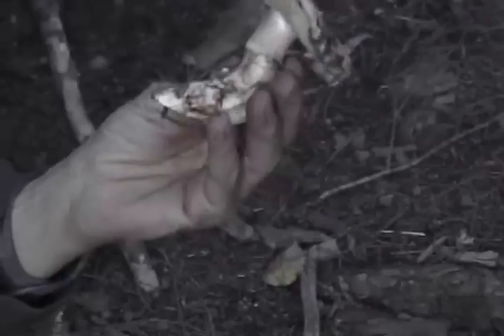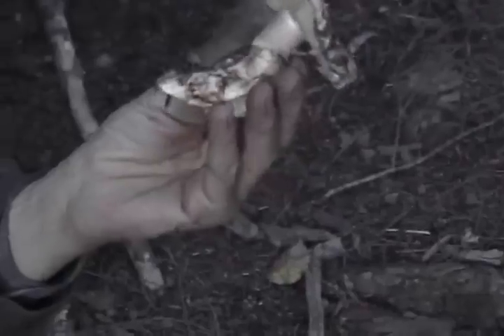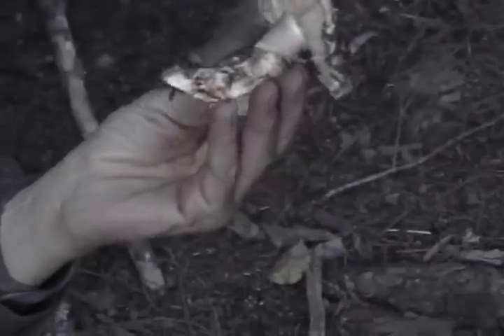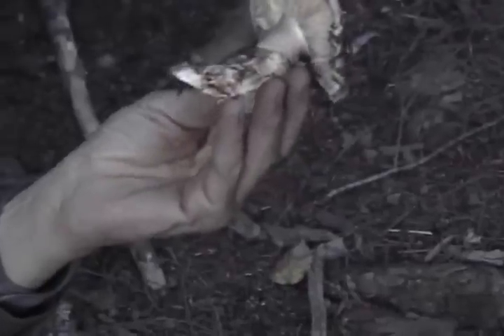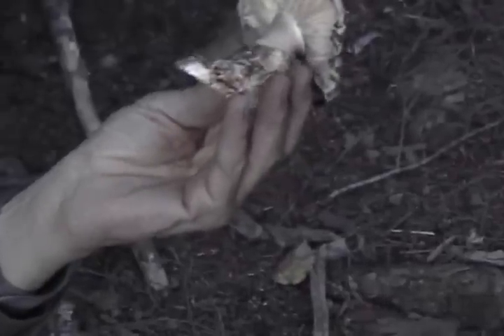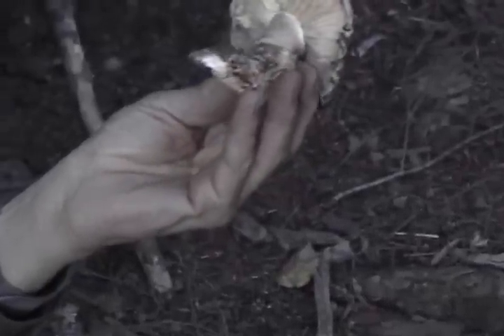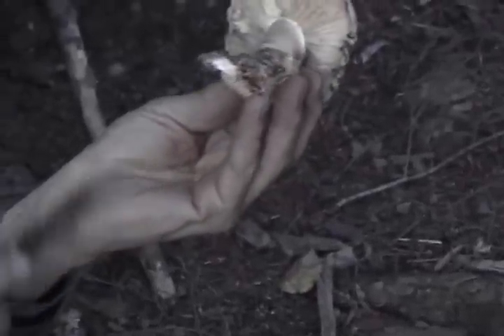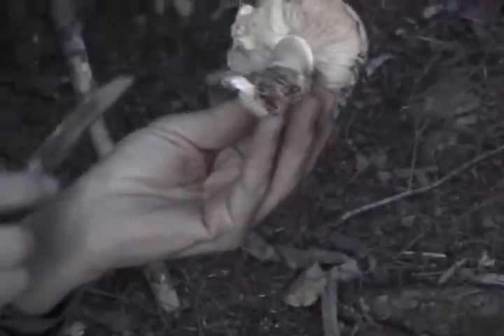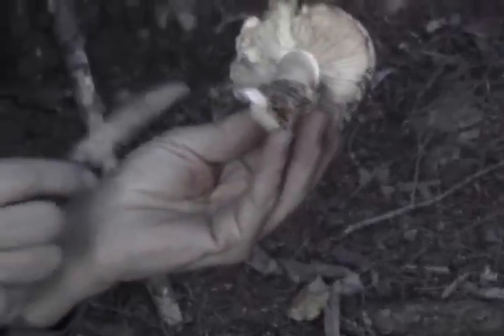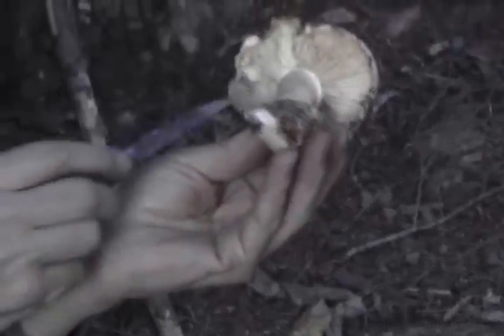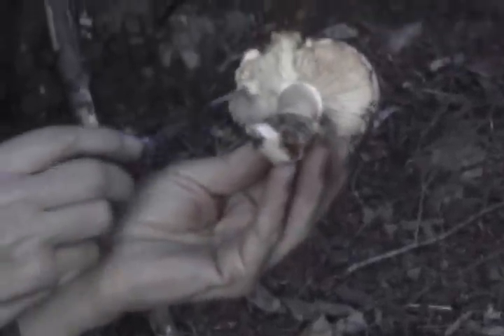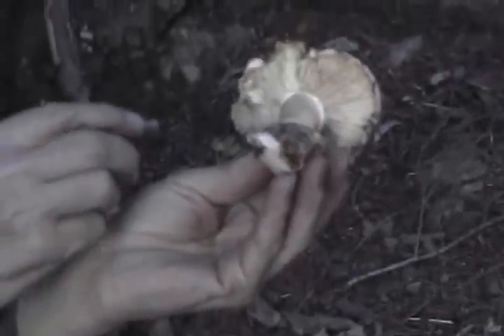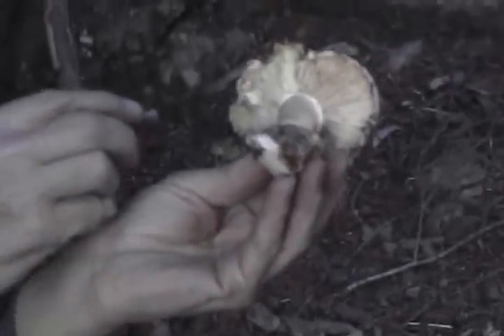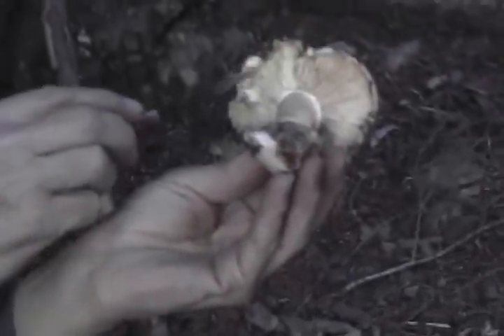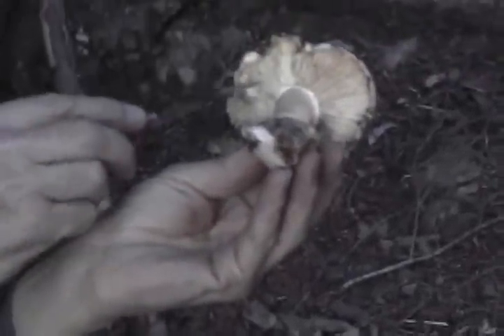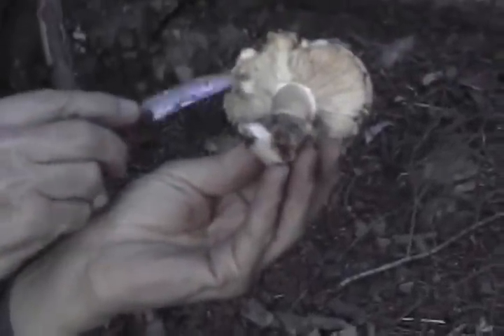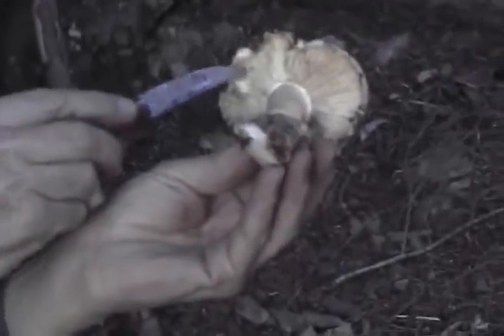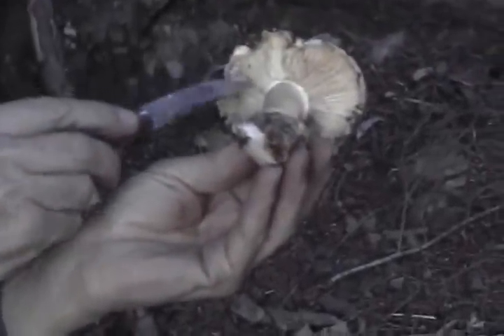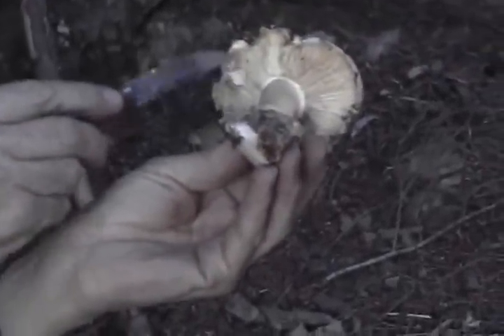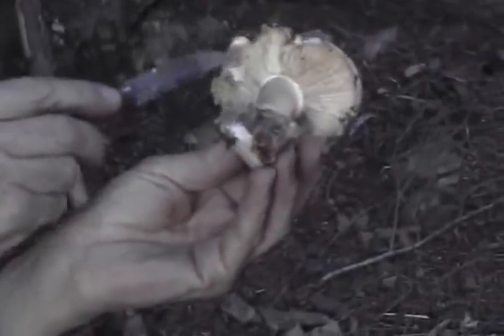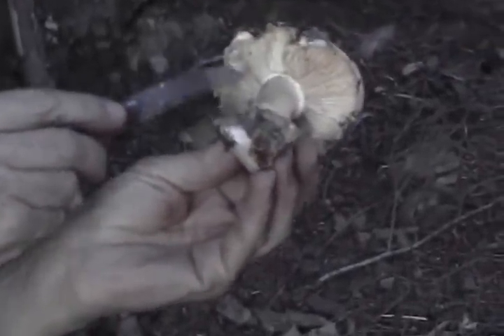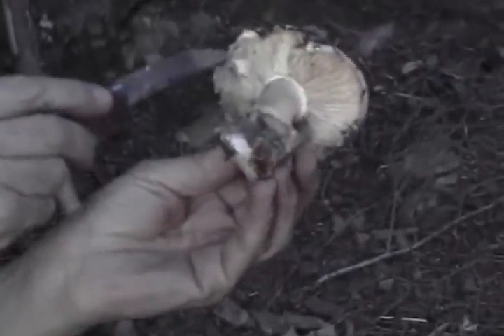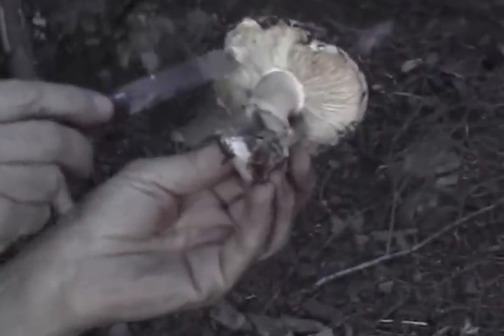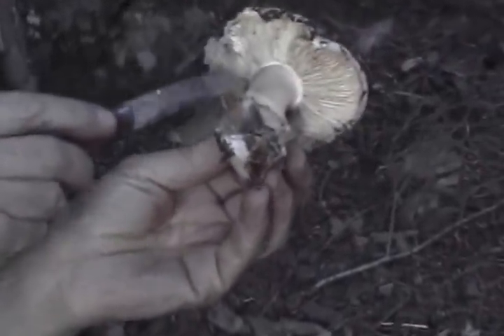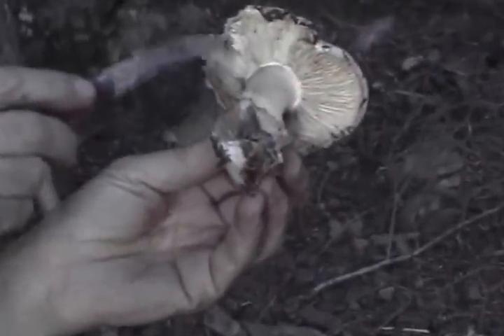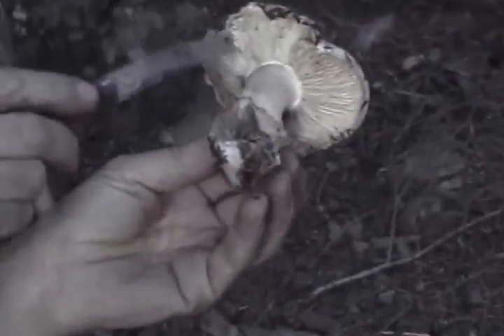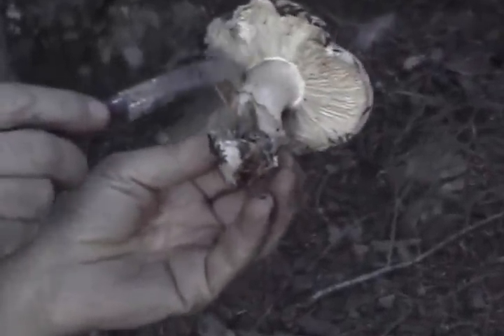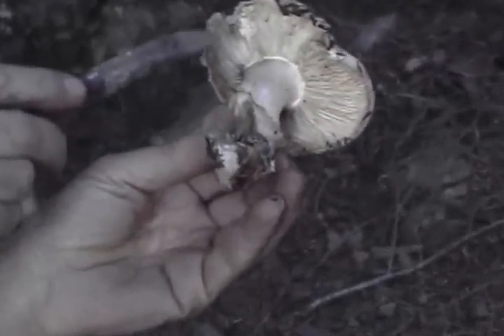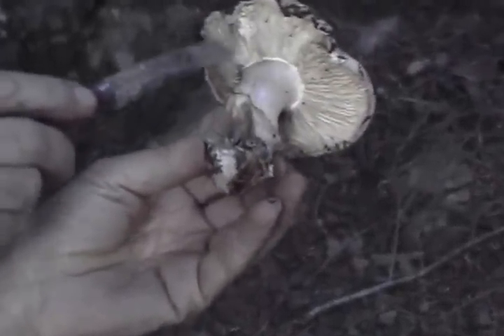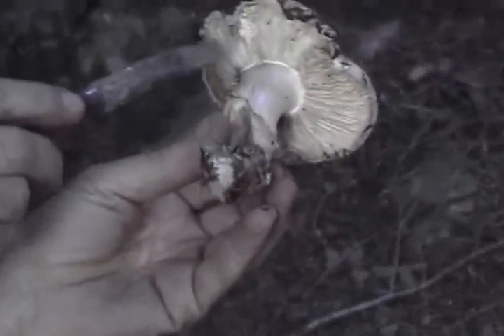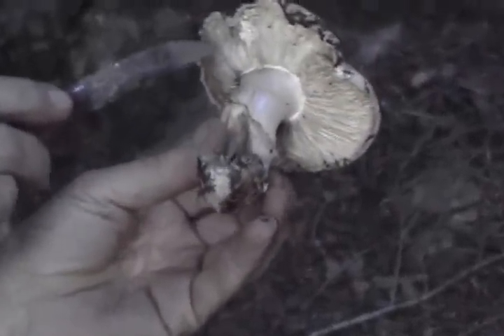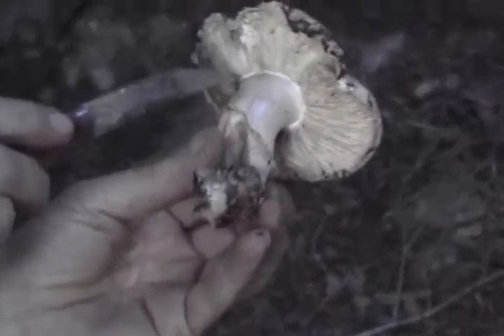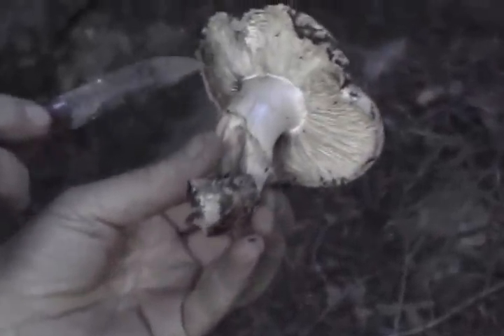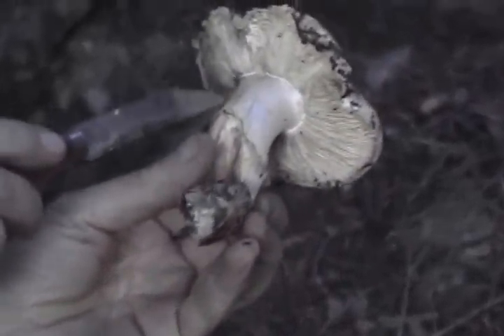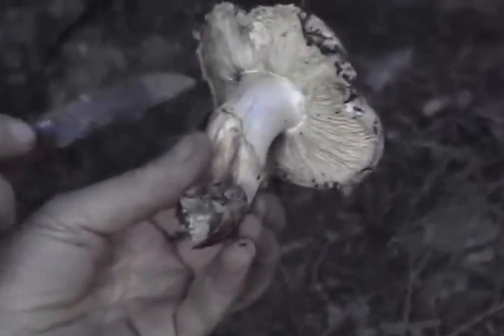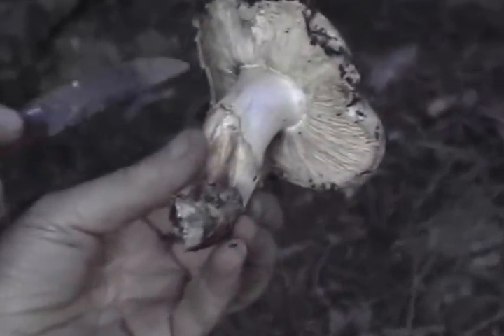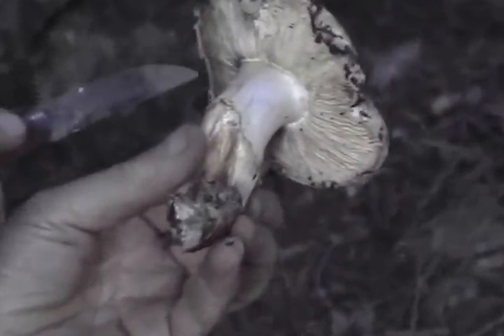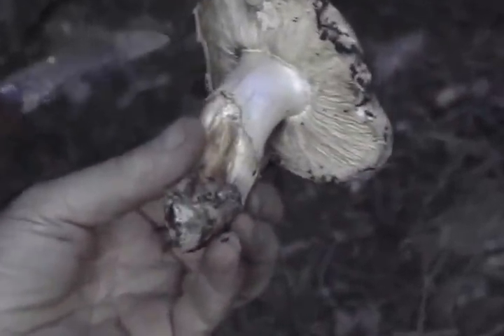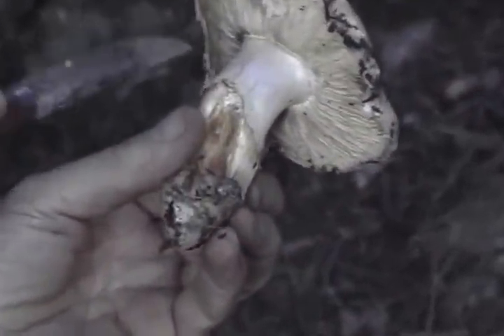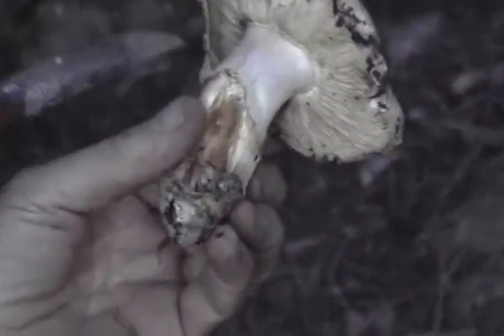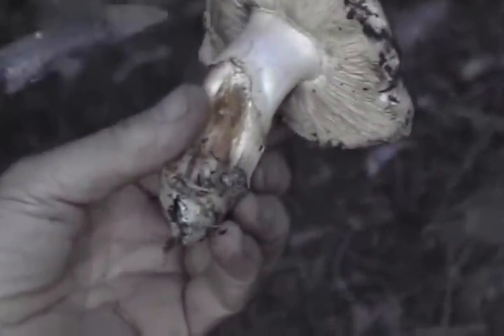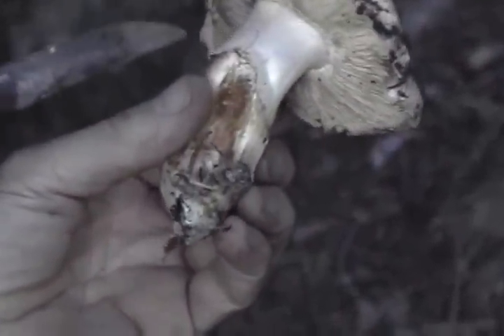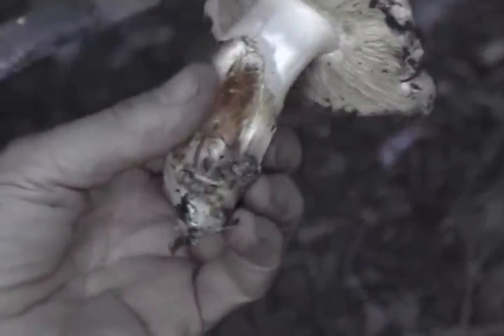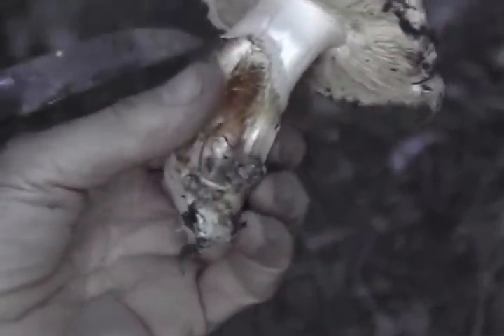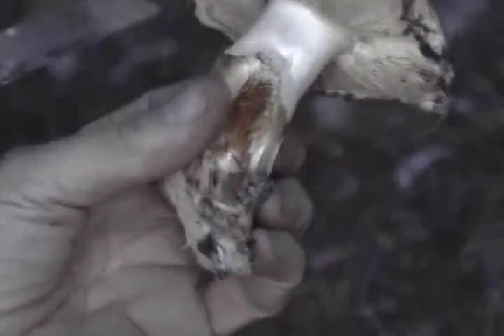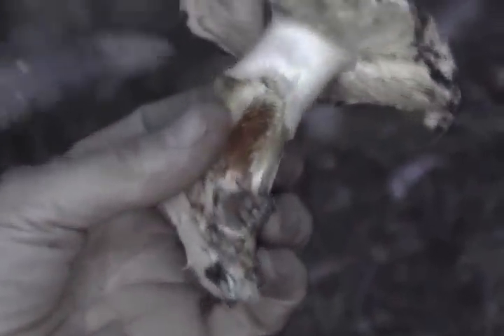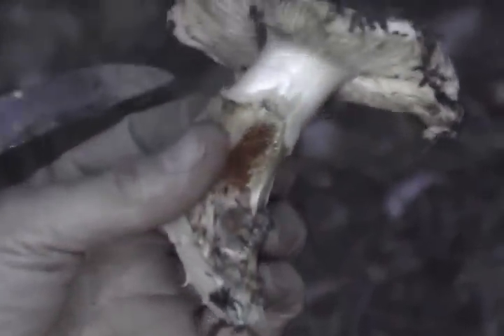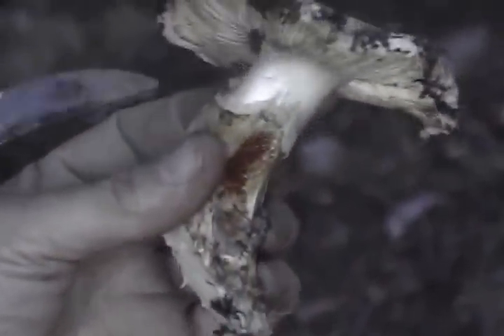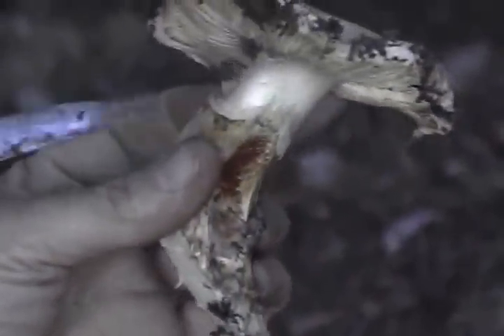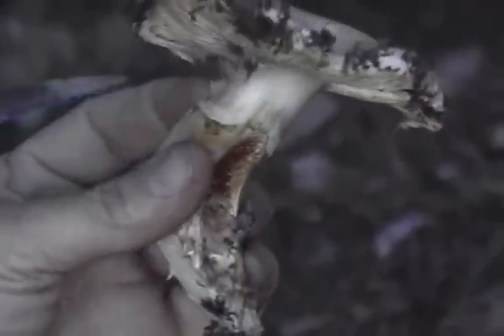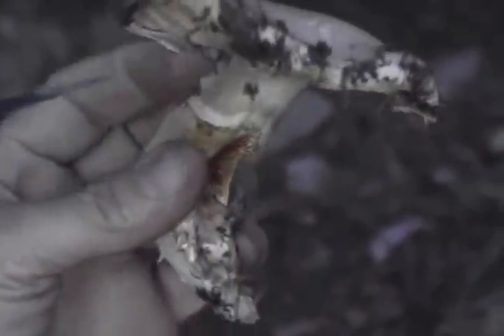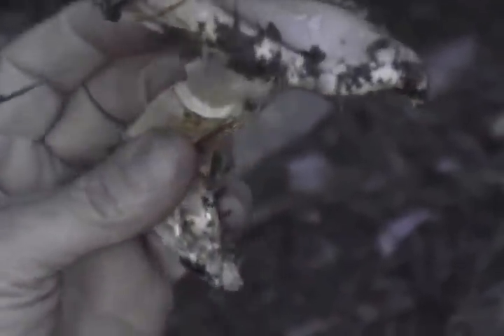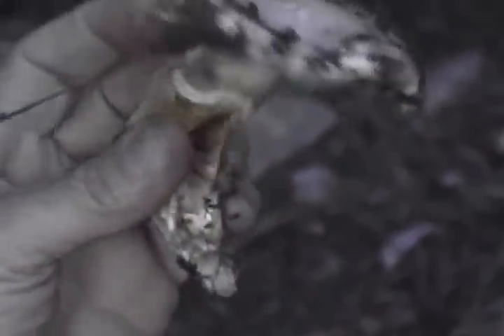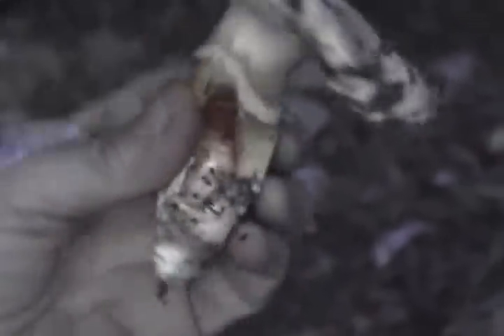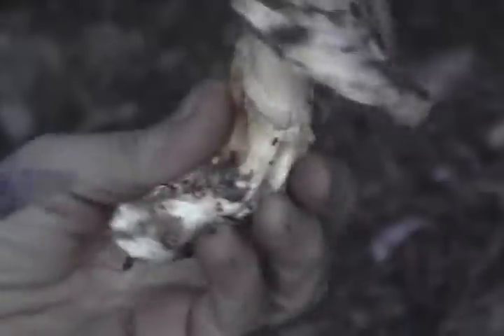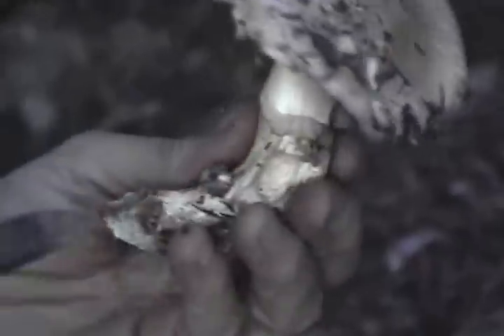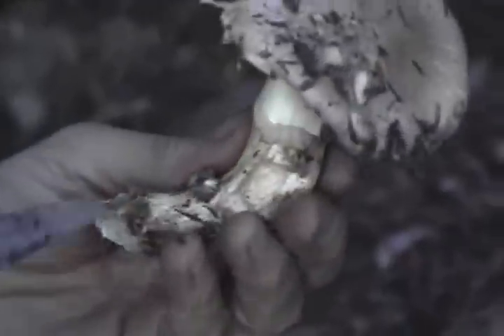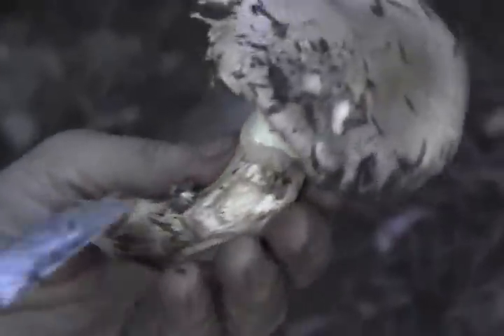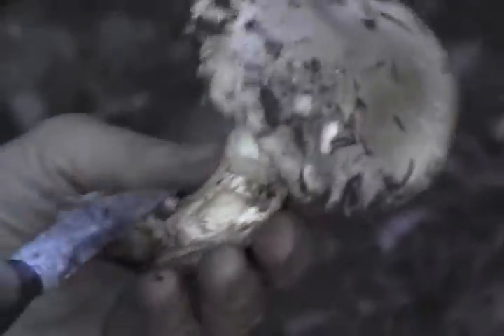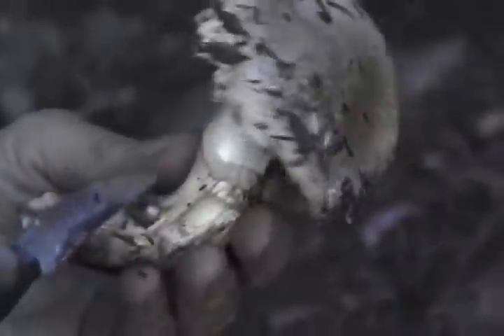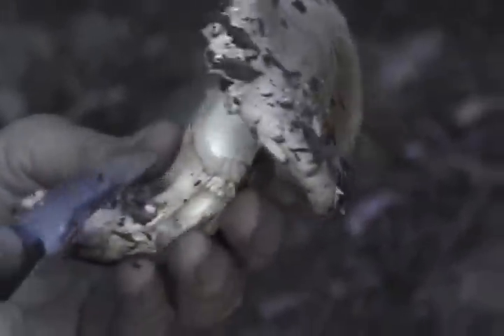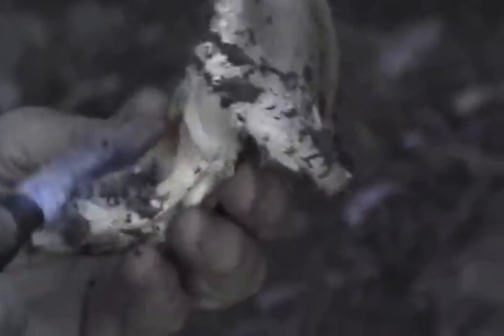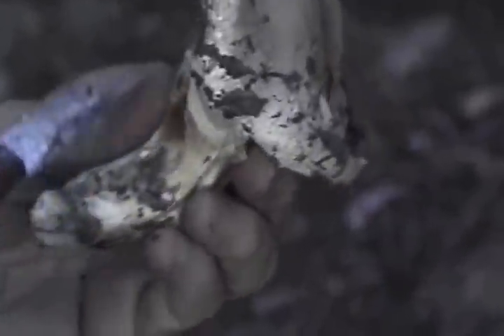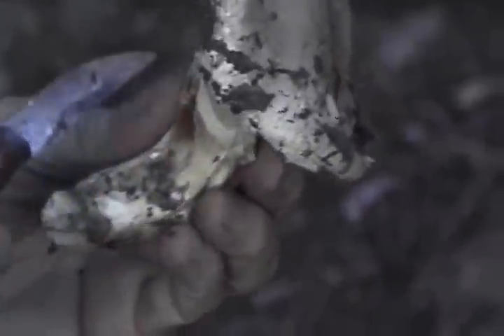Those are the gills, known as the gills. And this is the stem.